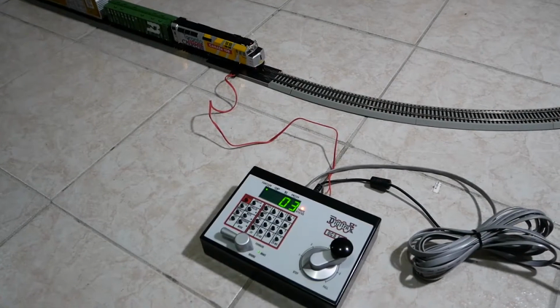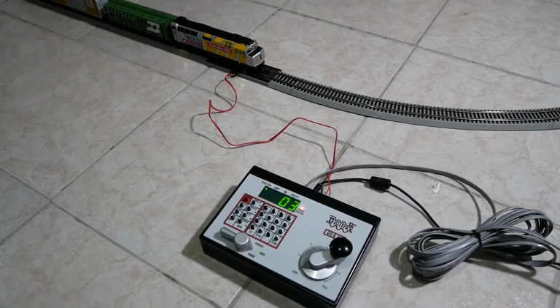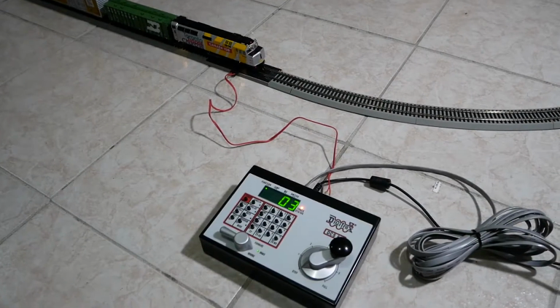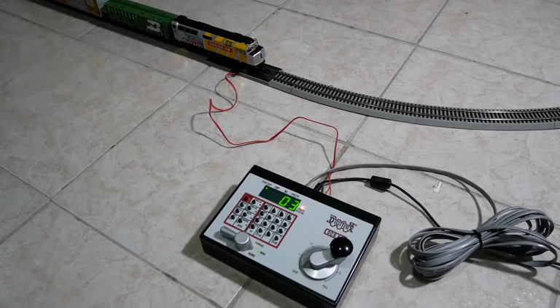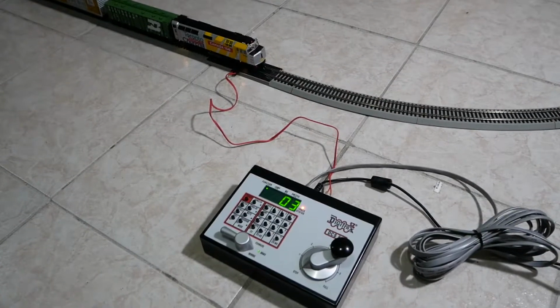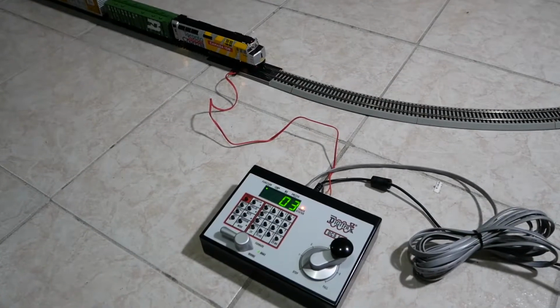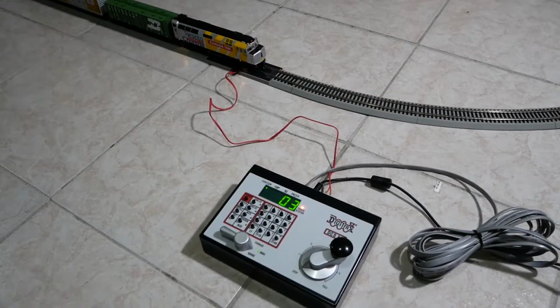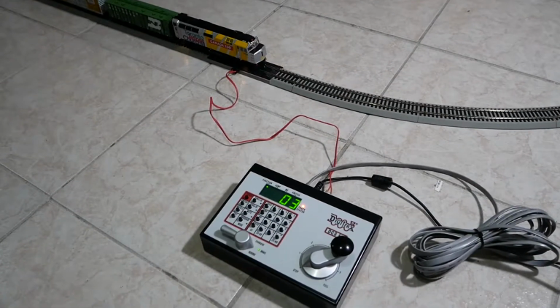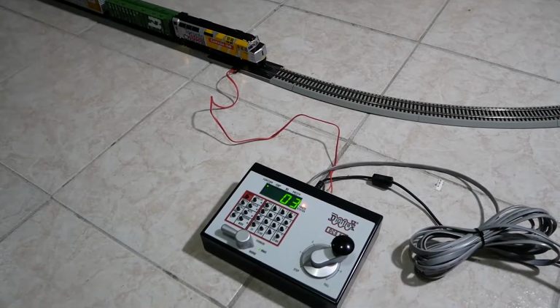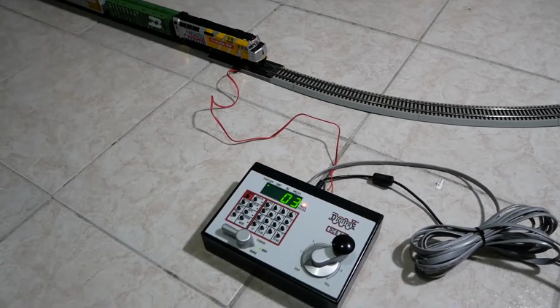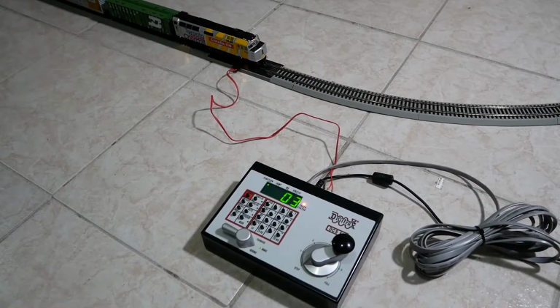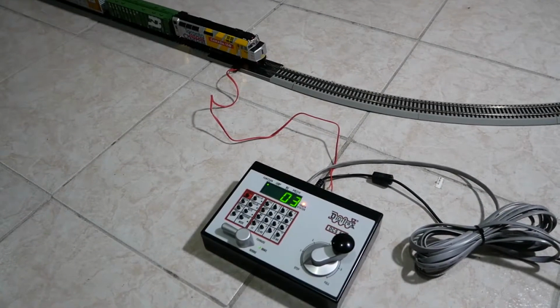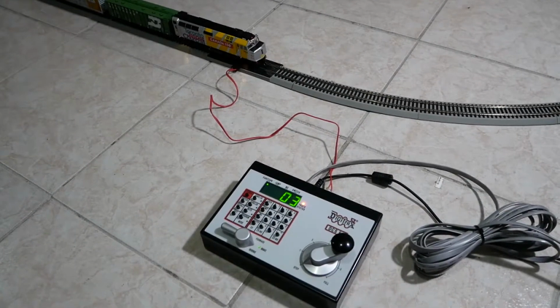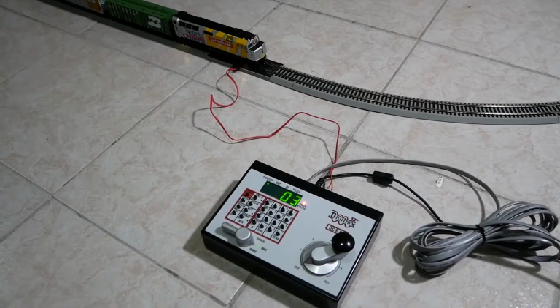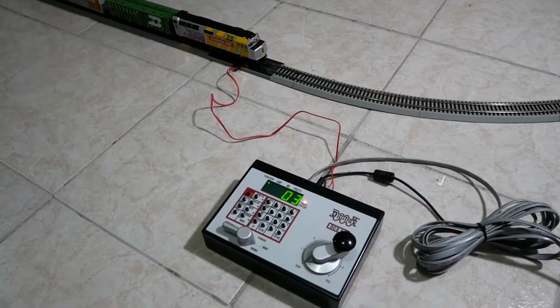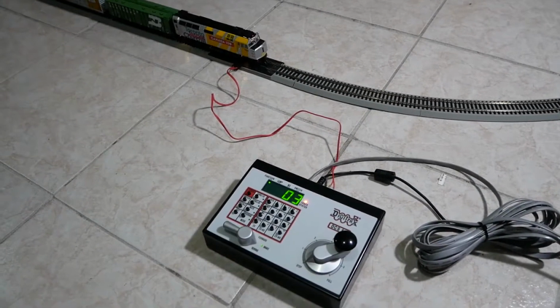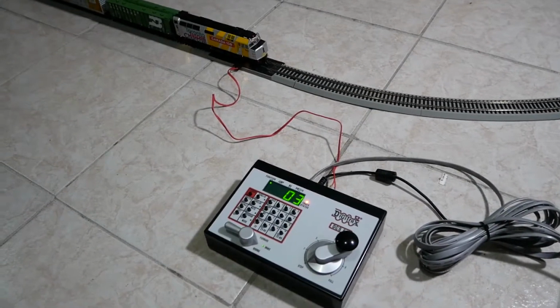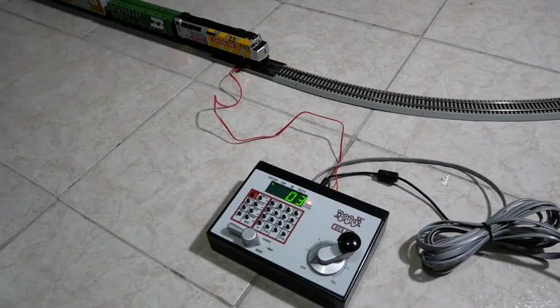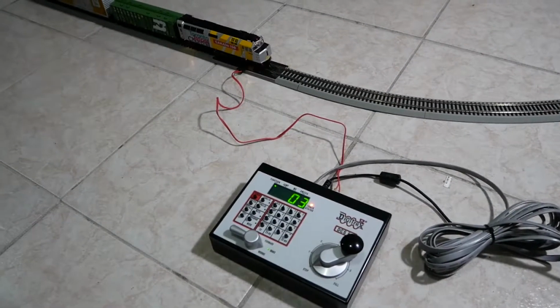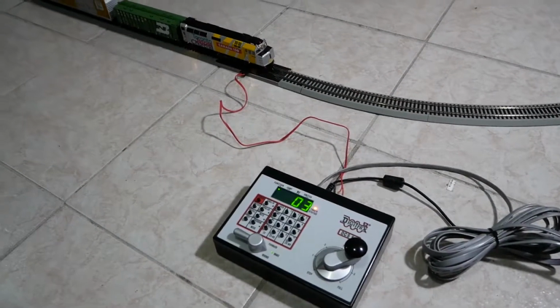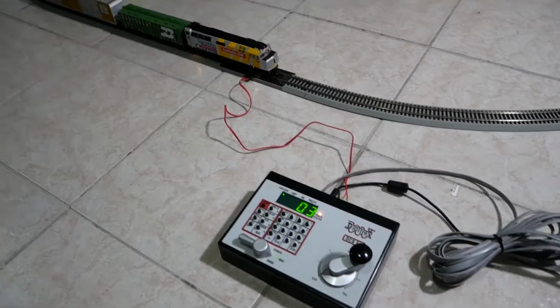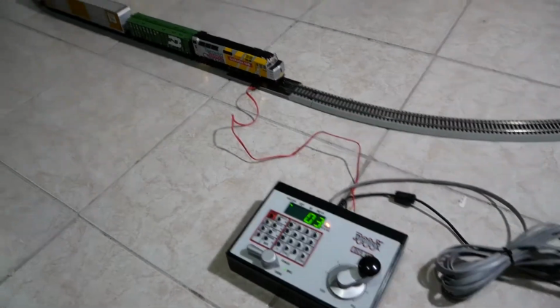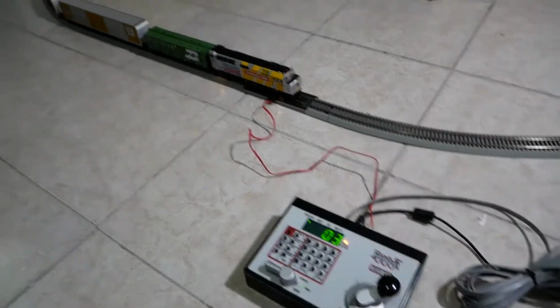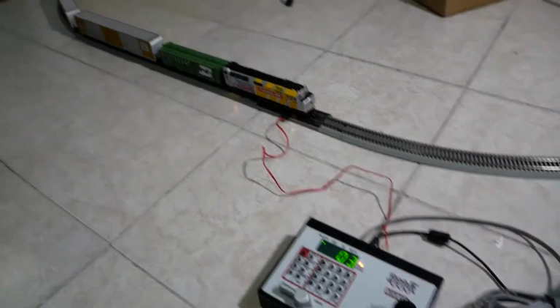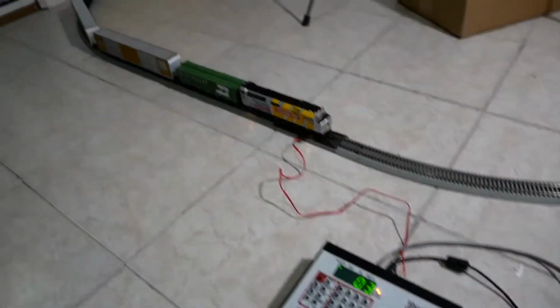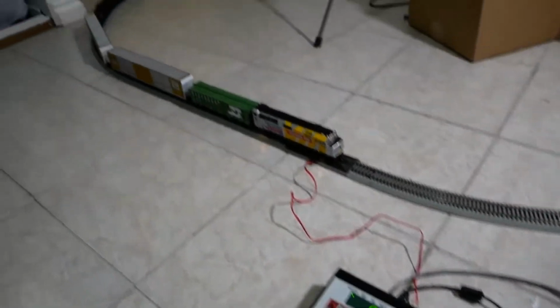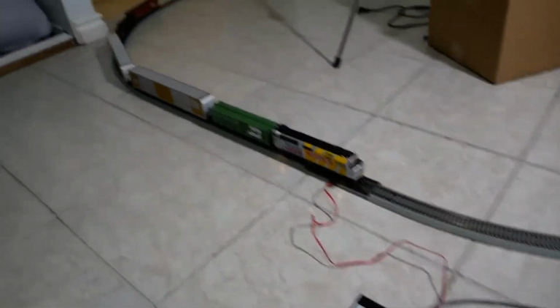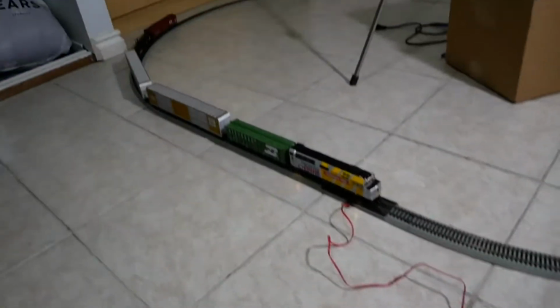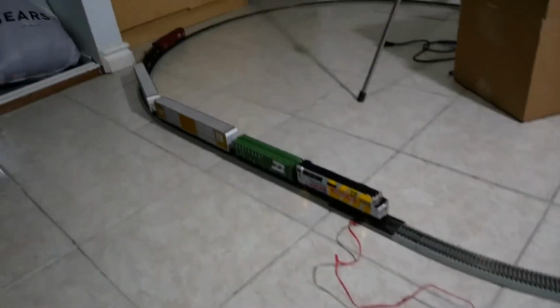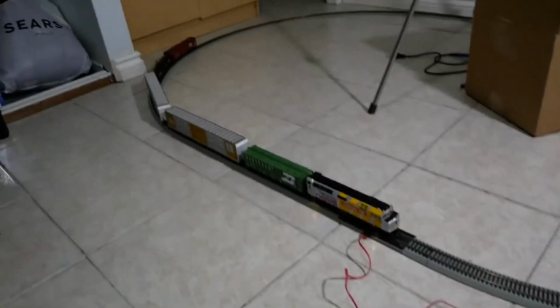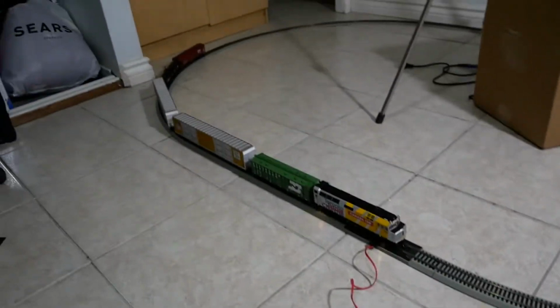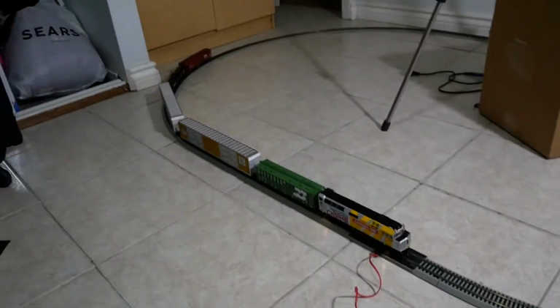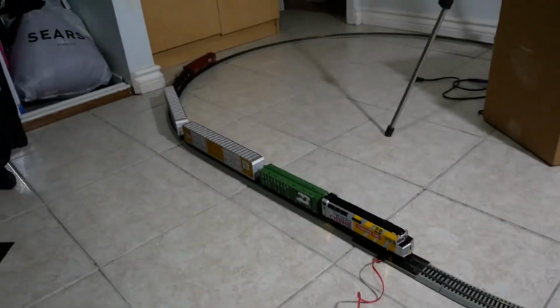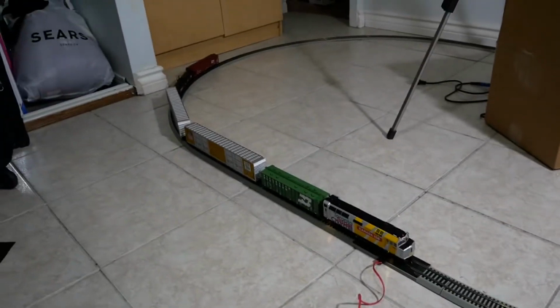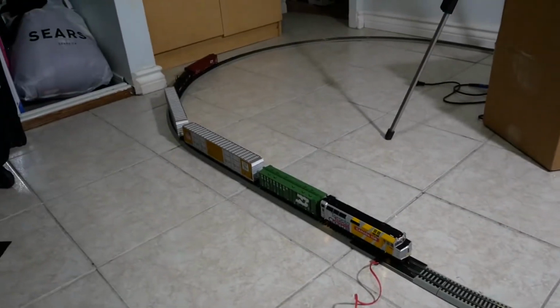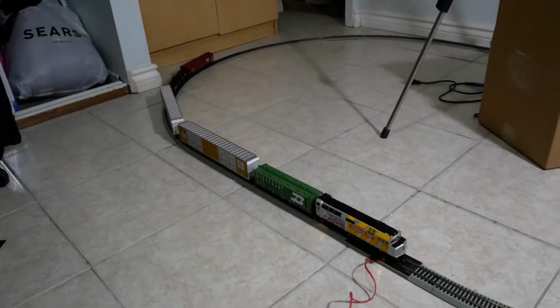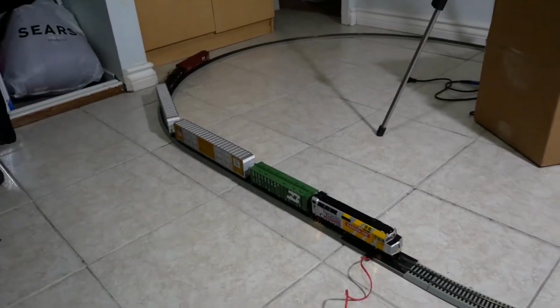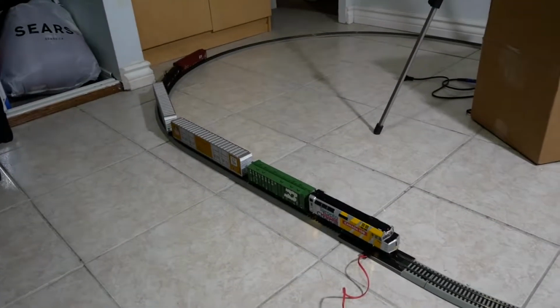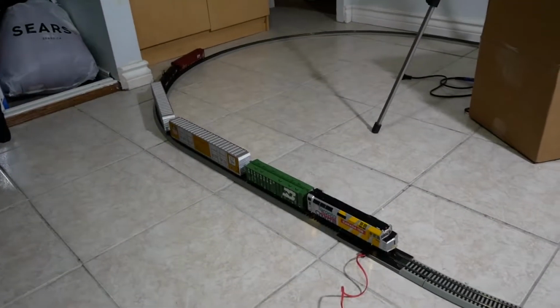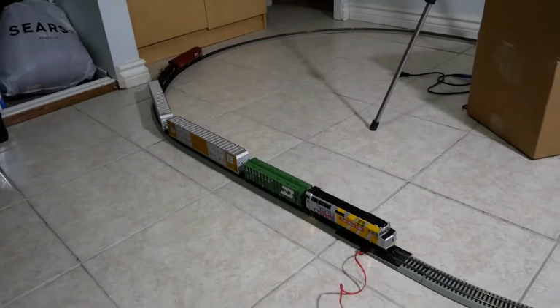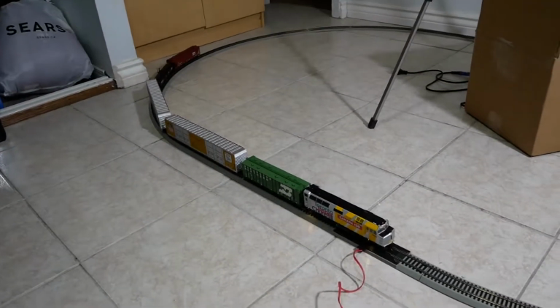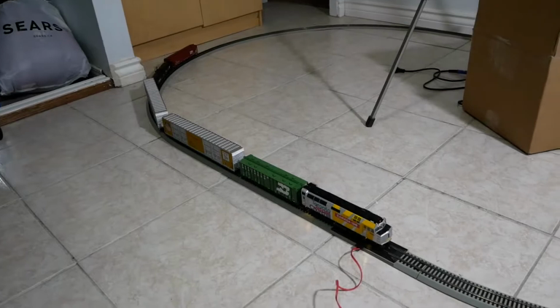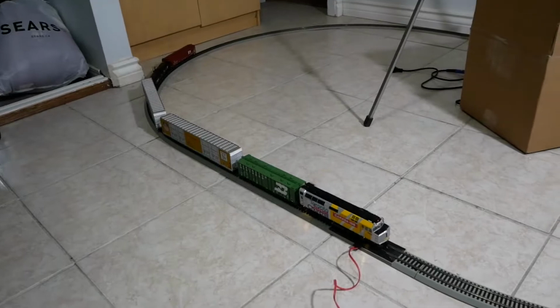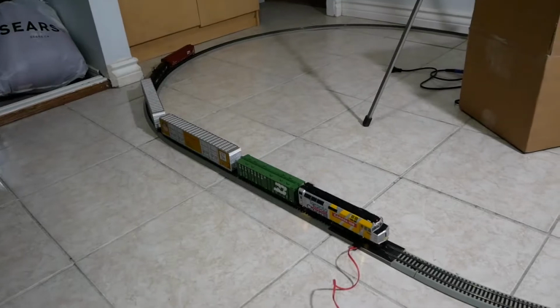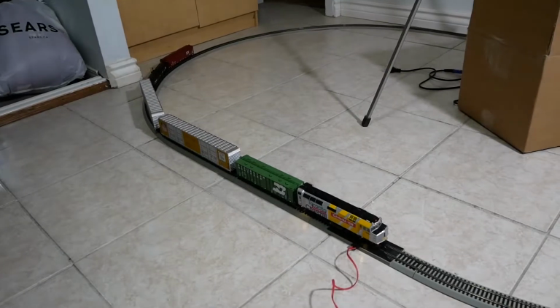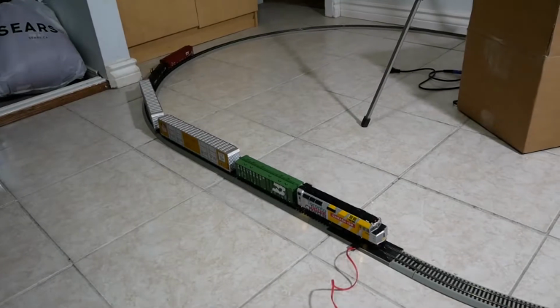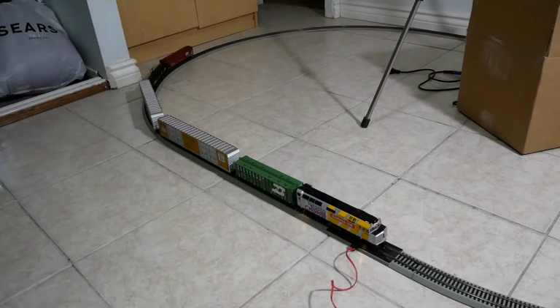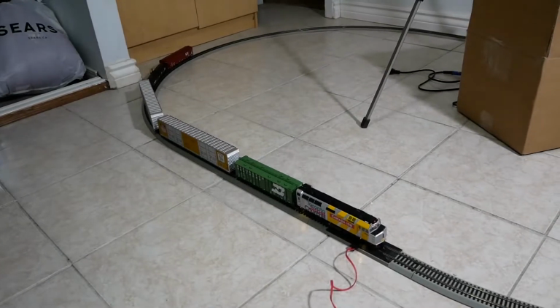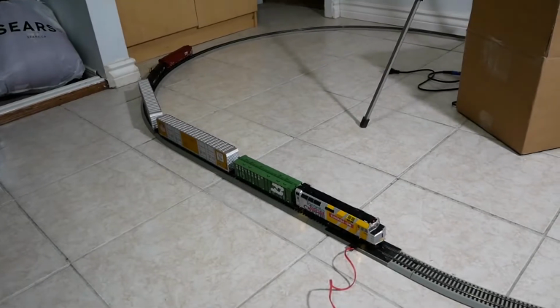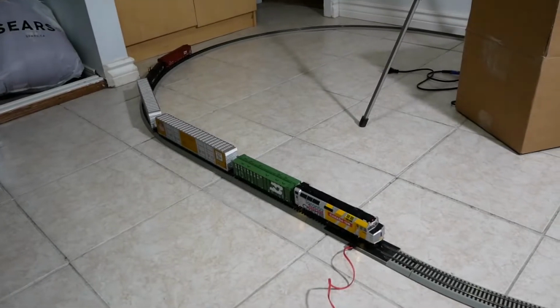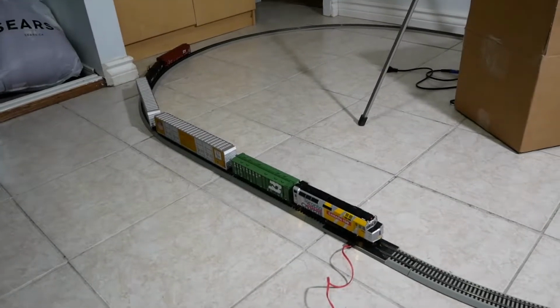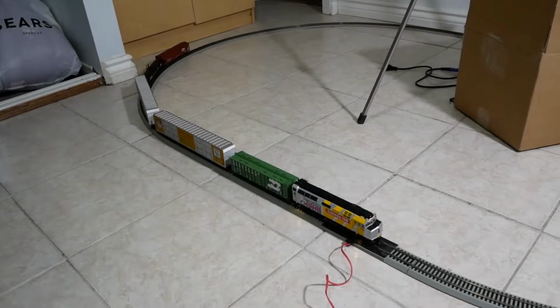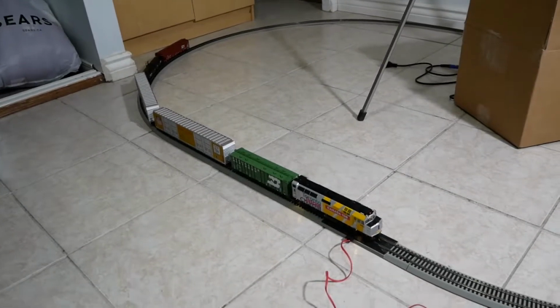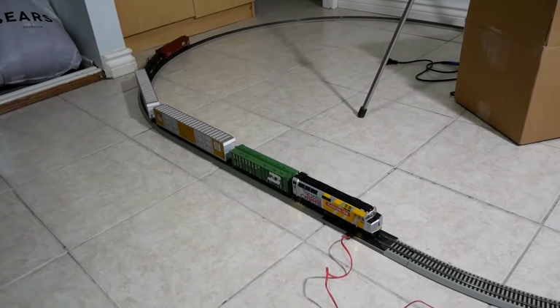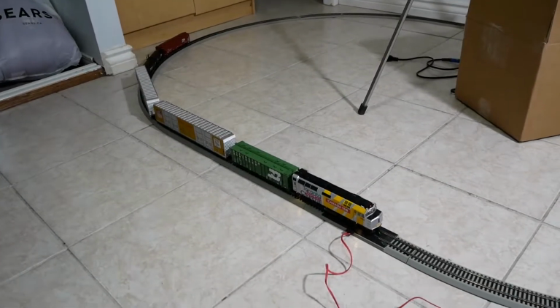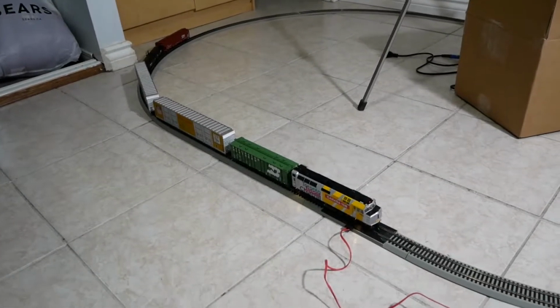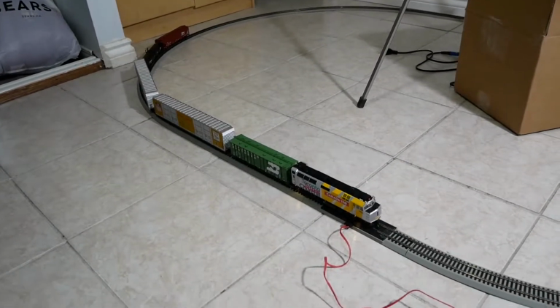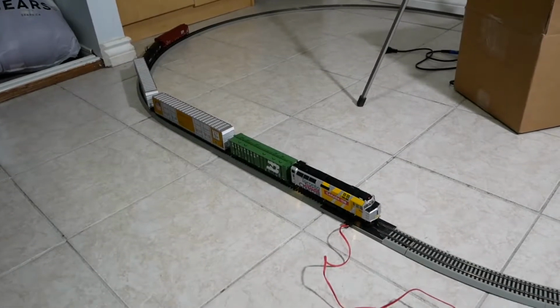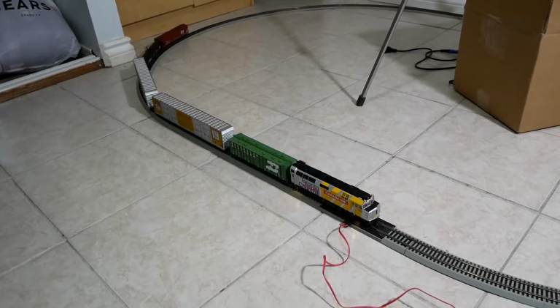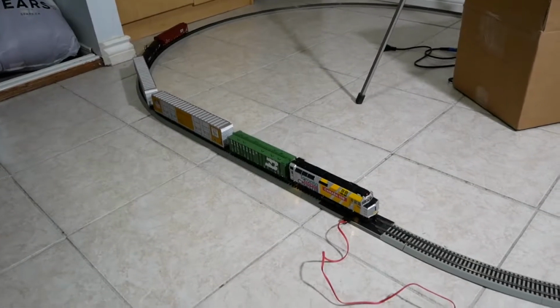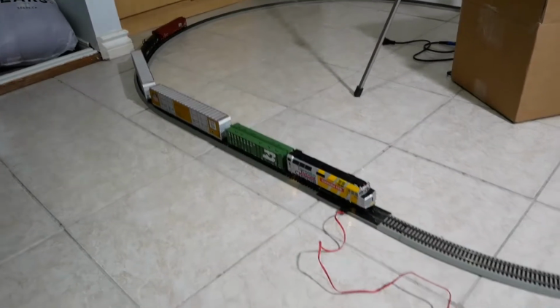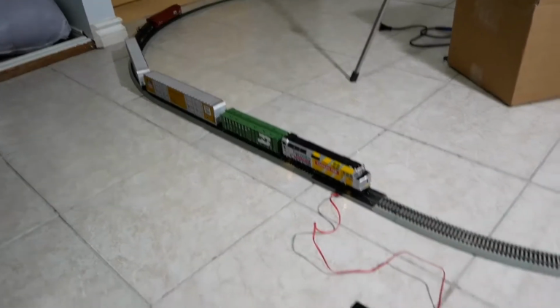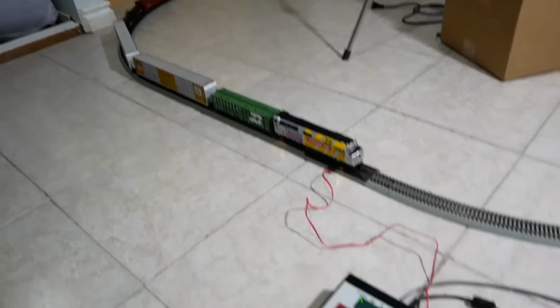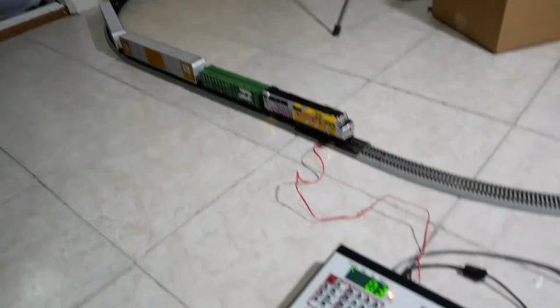Alright, today I'm just test running the Canada 150 F40PH with a short freight train.